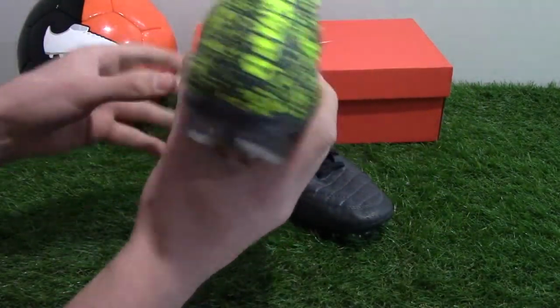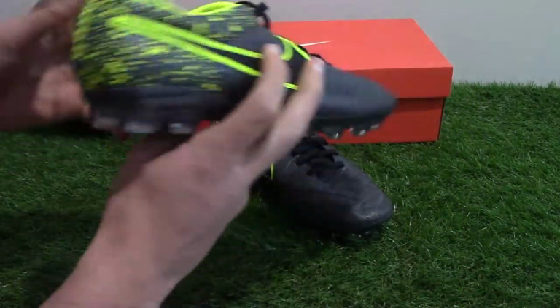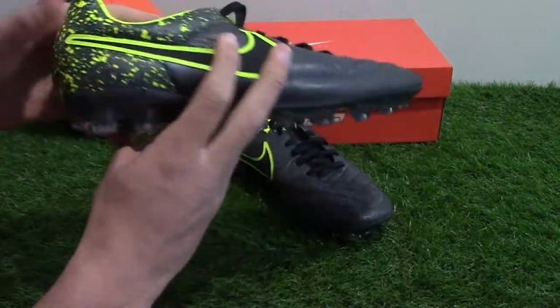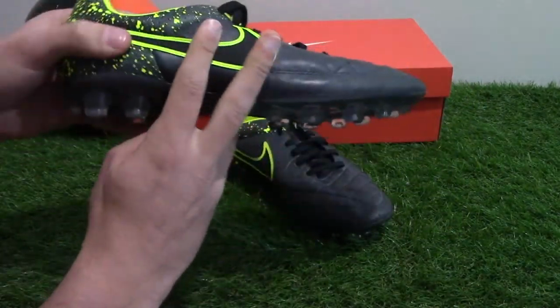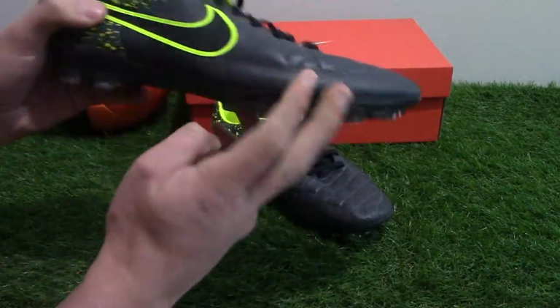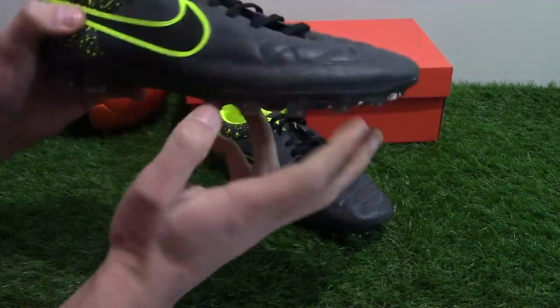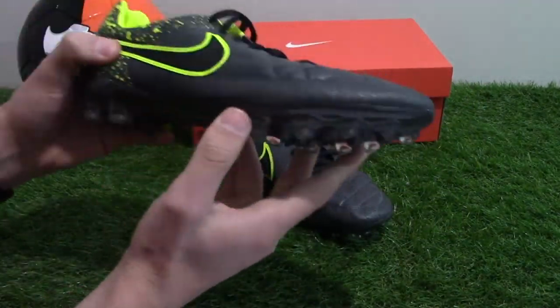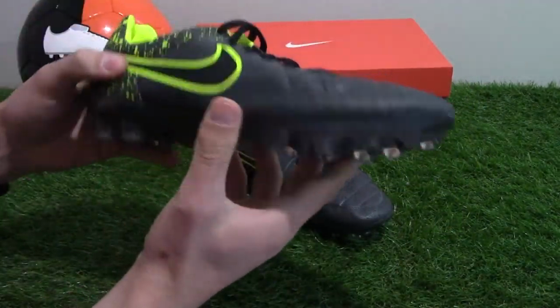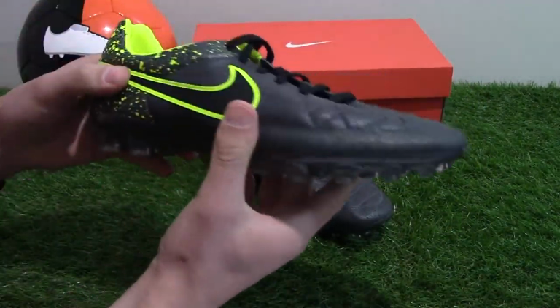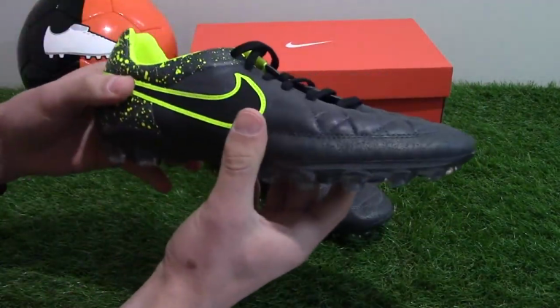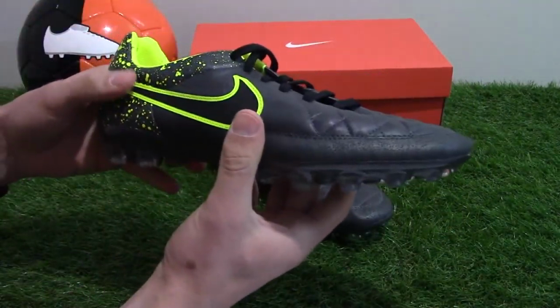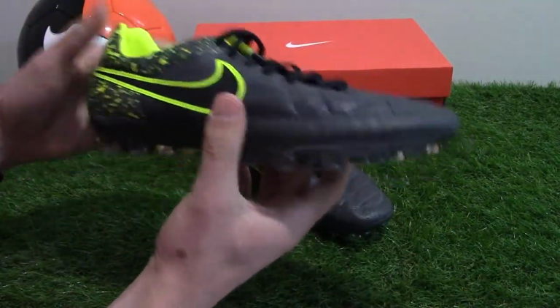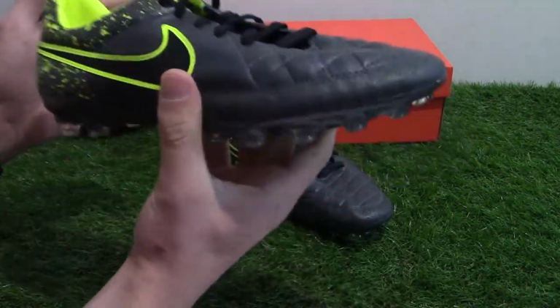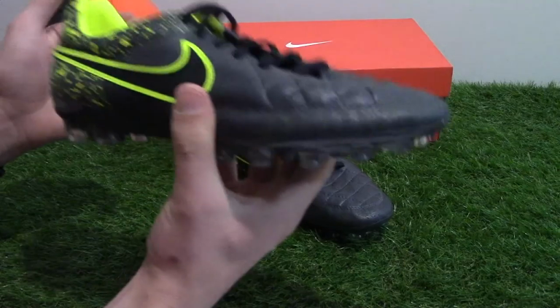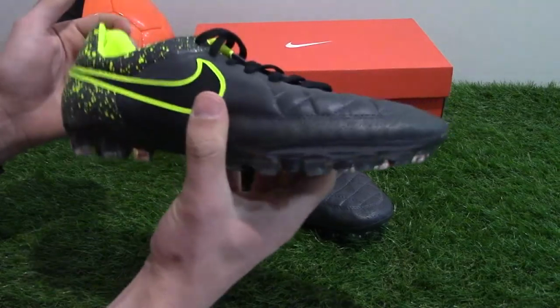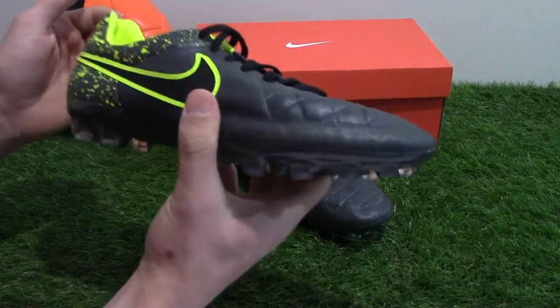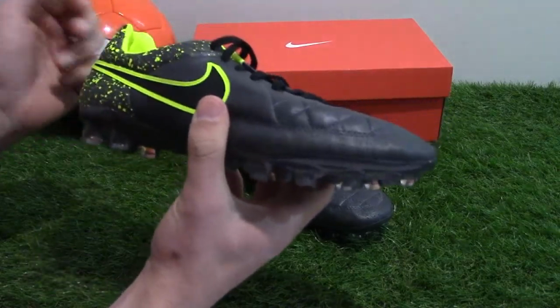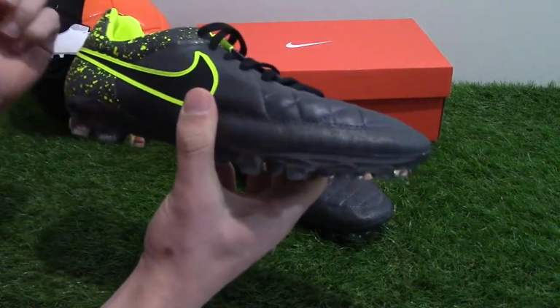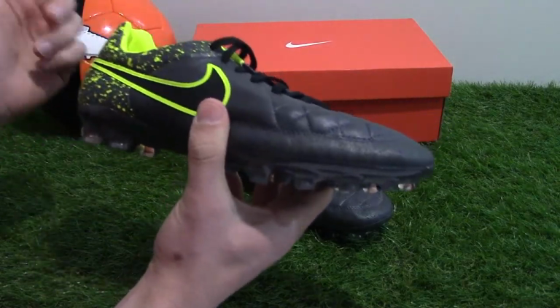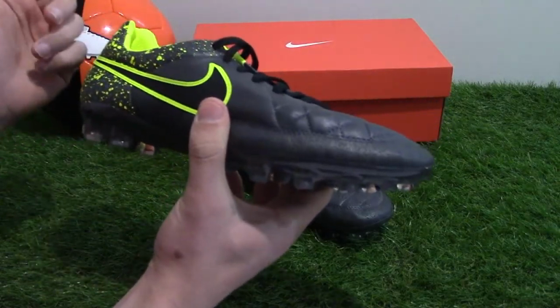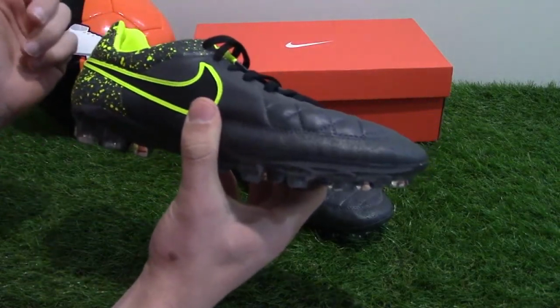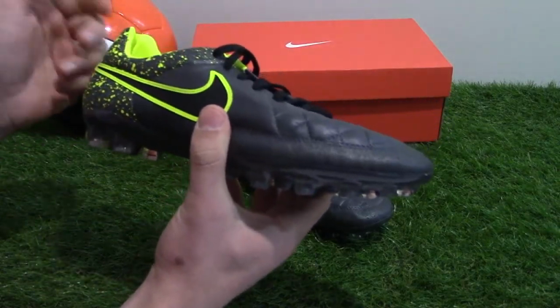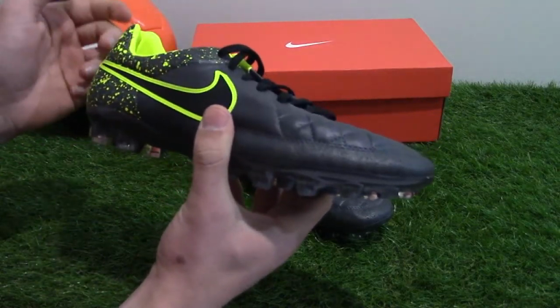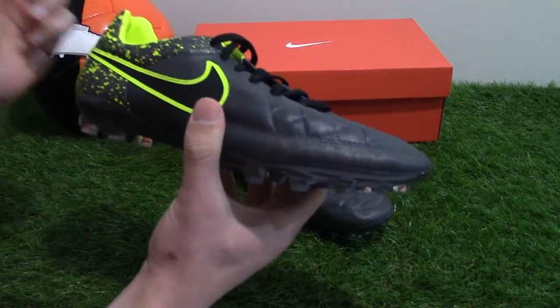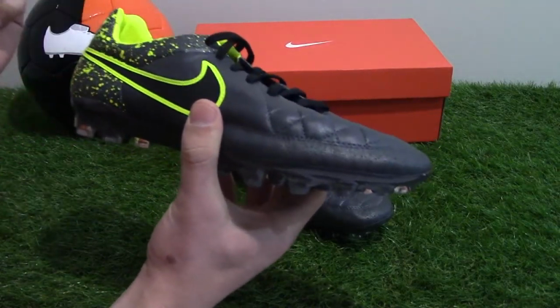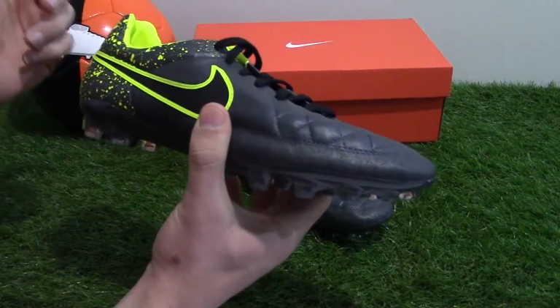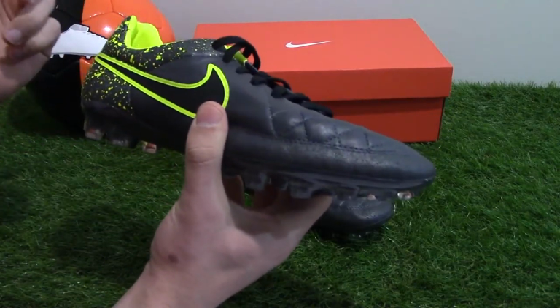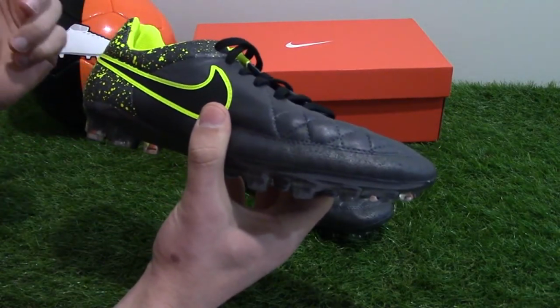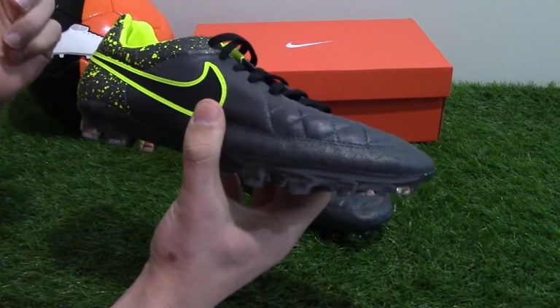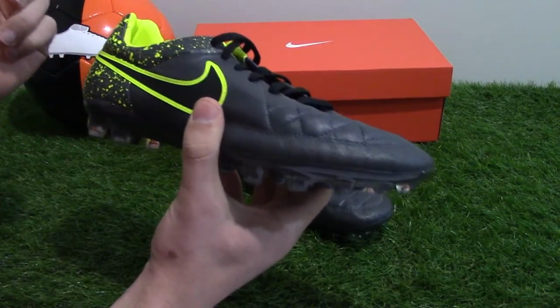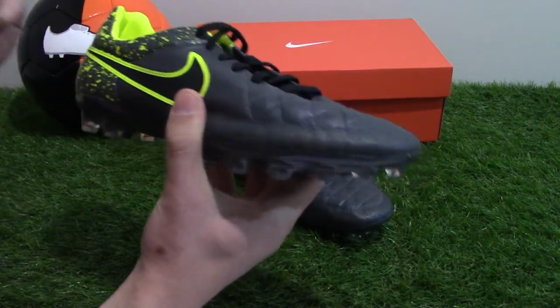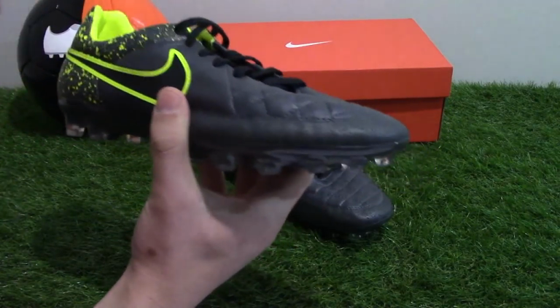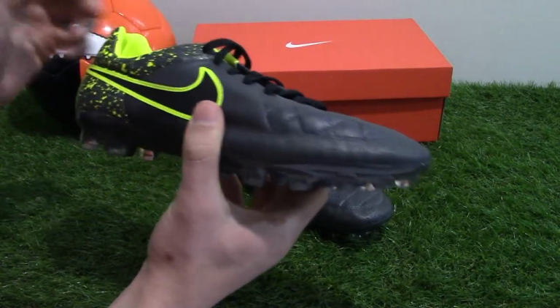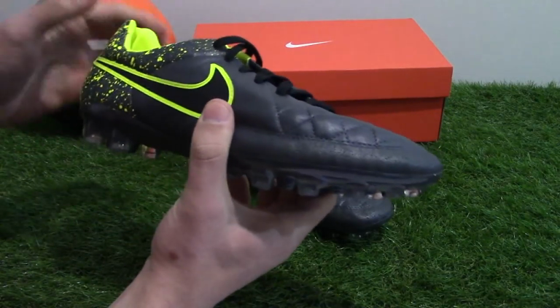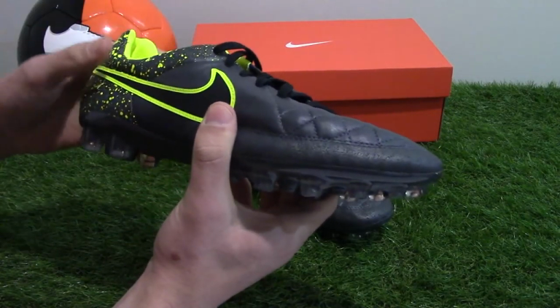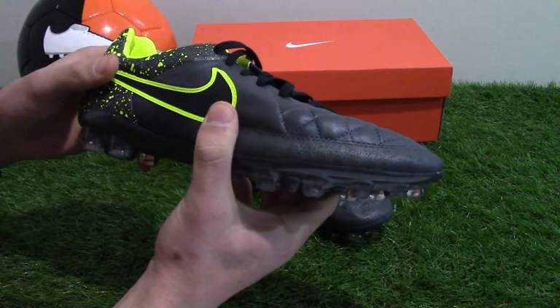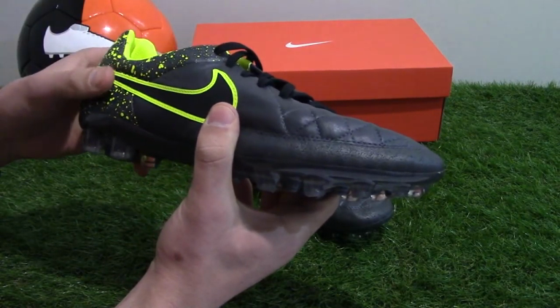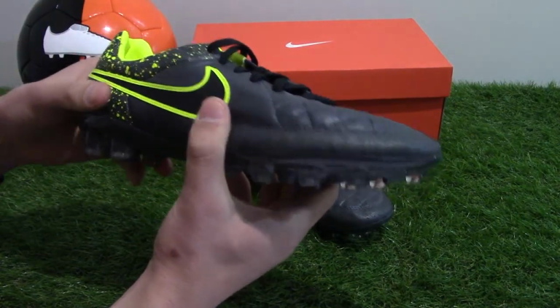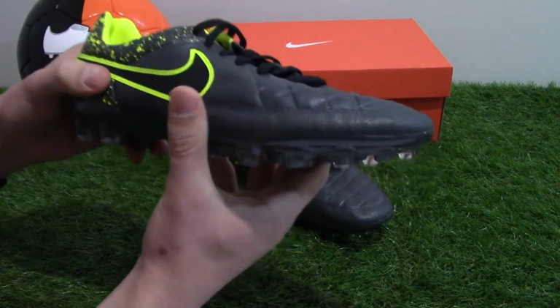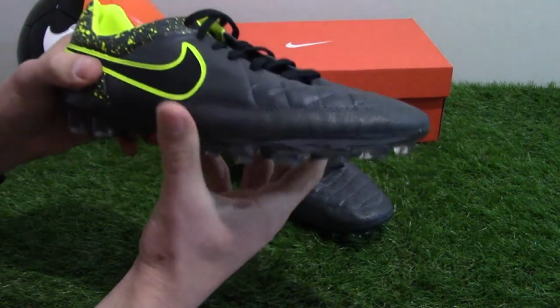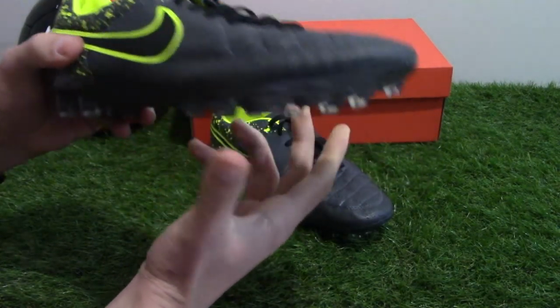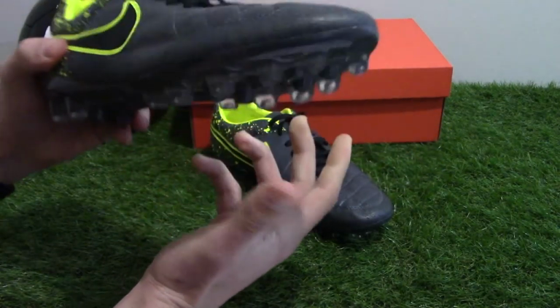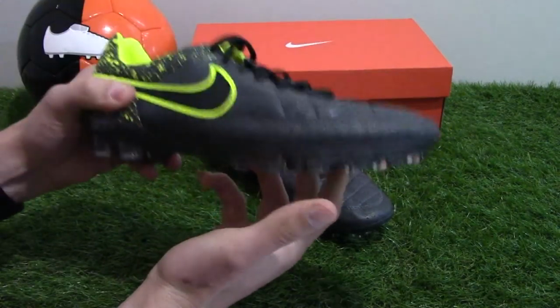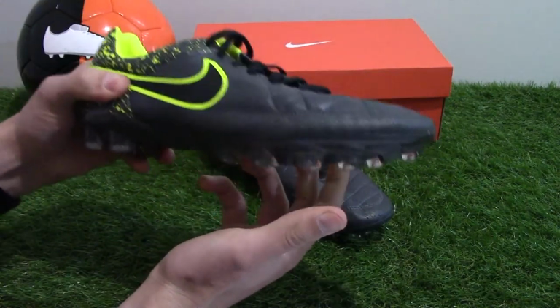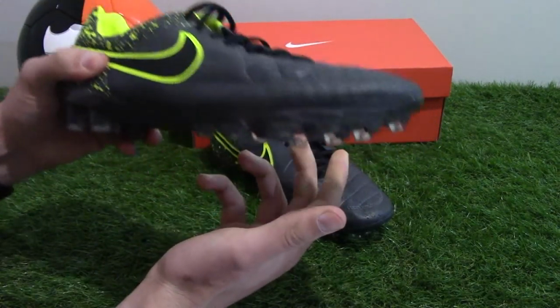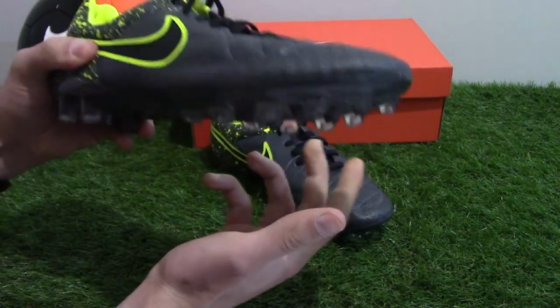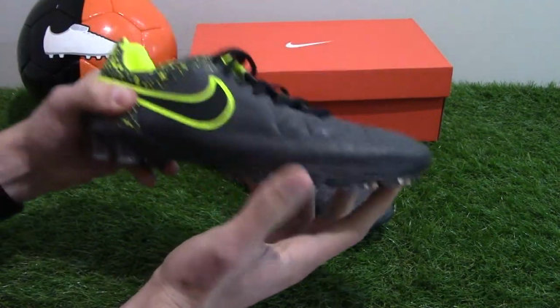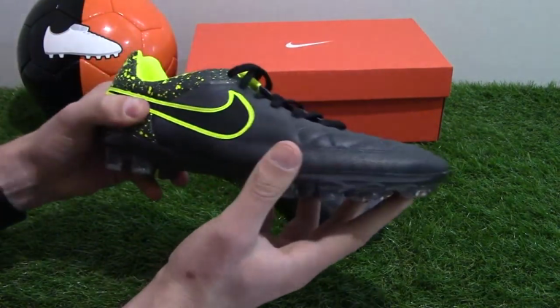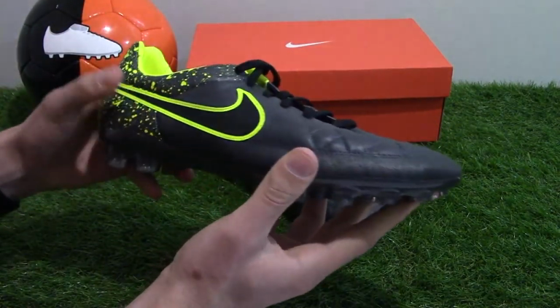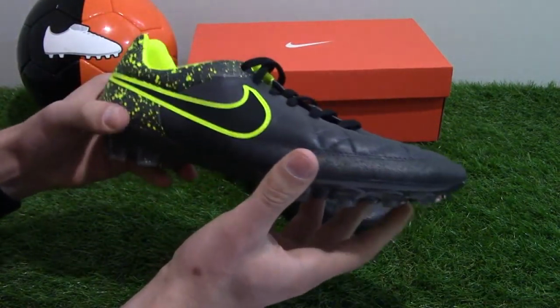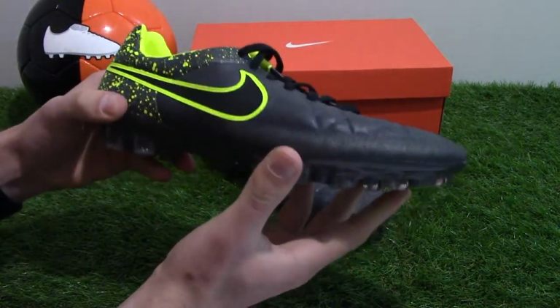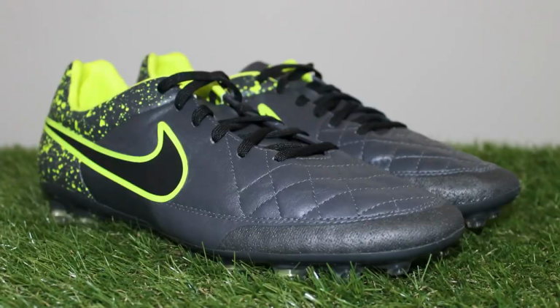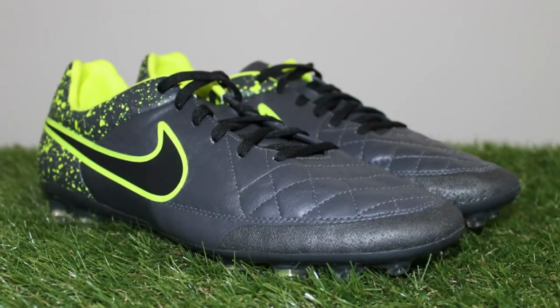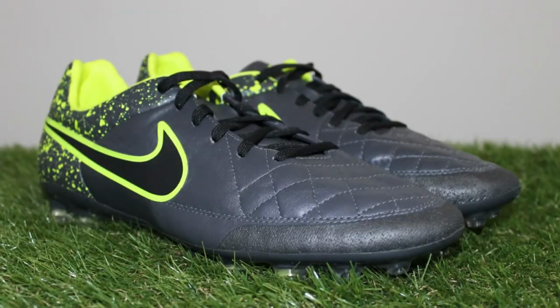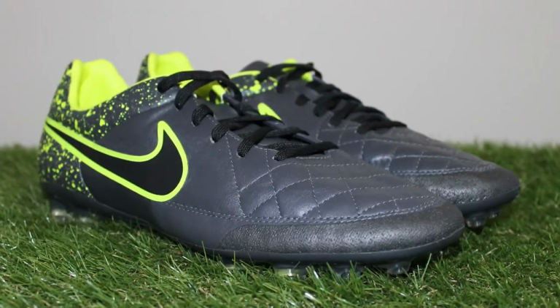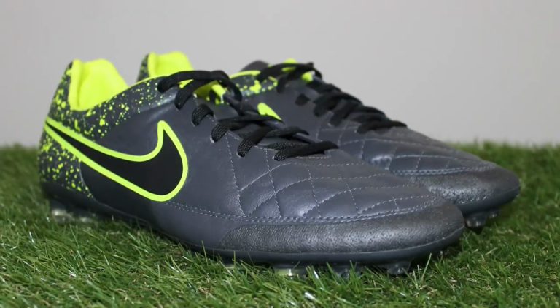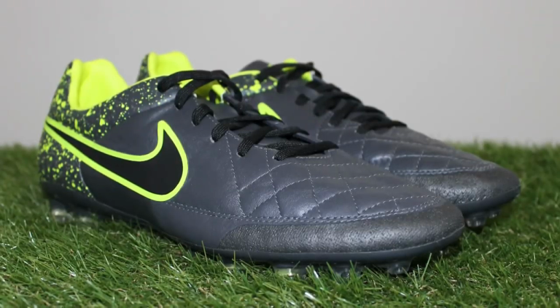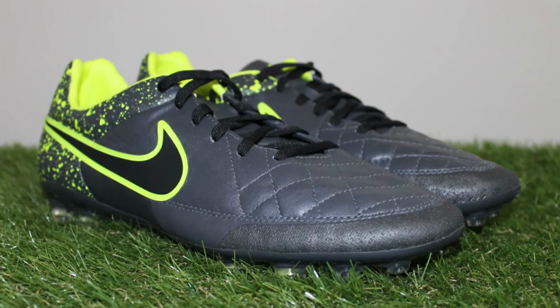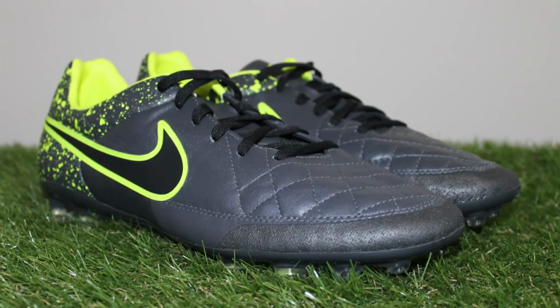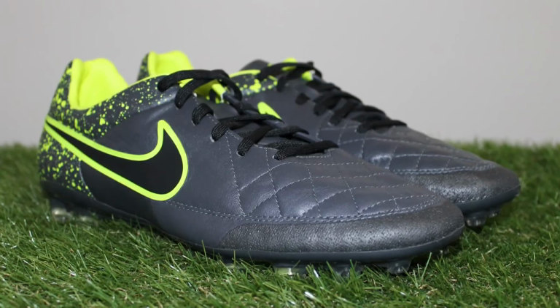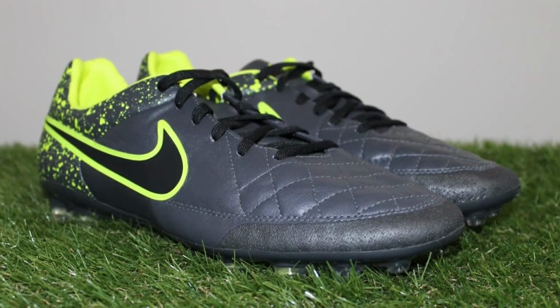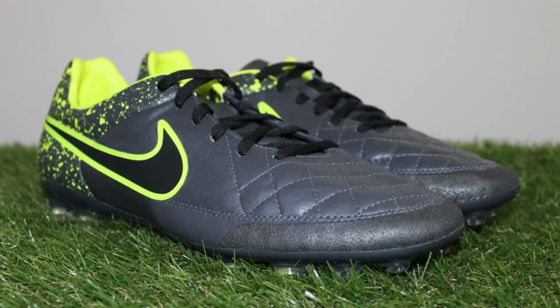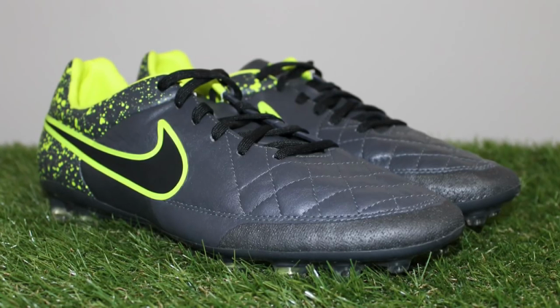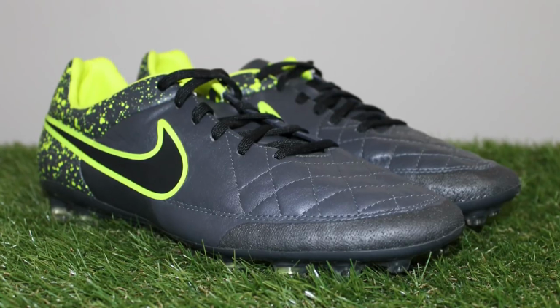Don't expect the Legacy range to be headlined by any professionals, as it is essentially a mid-tiered range designed for players that want a high-quality boot at an affordable price.